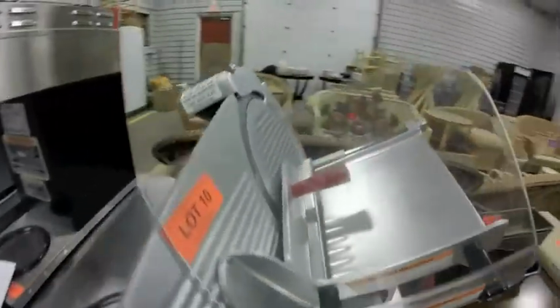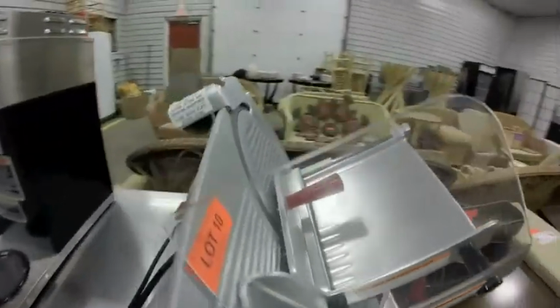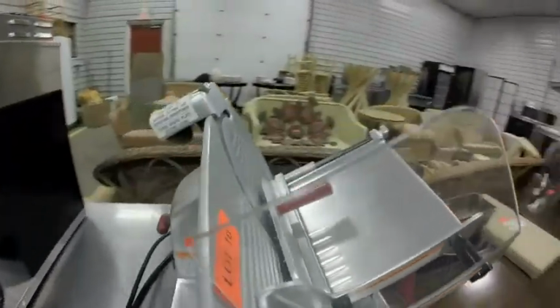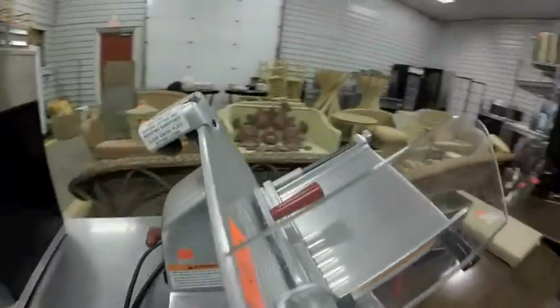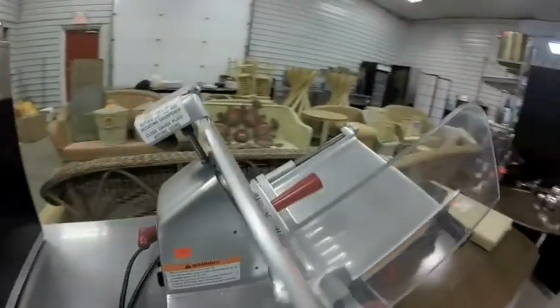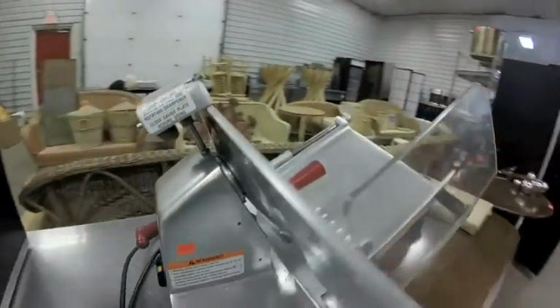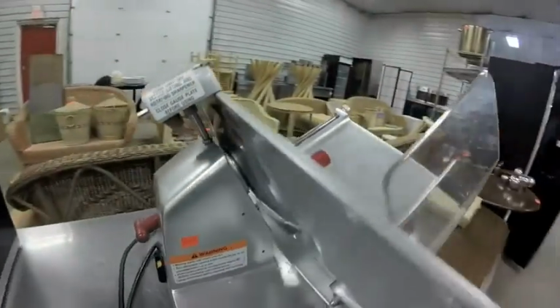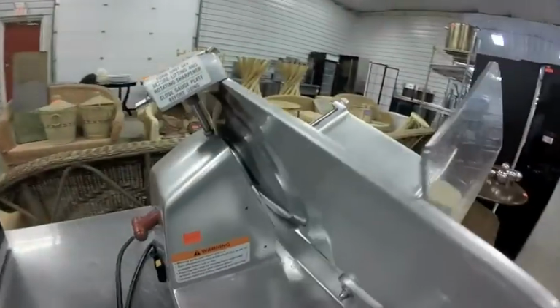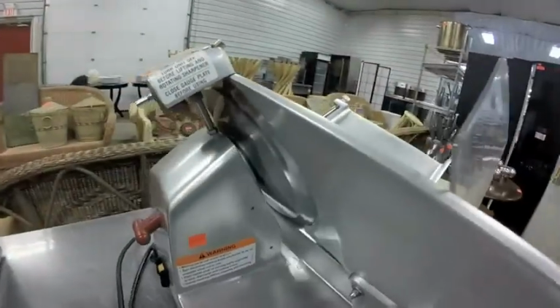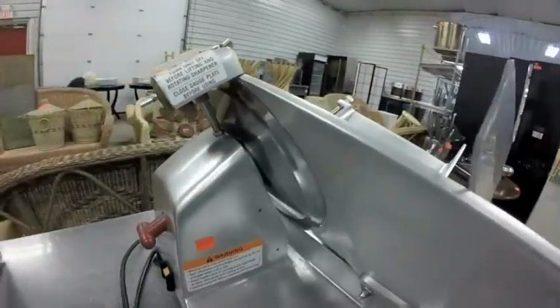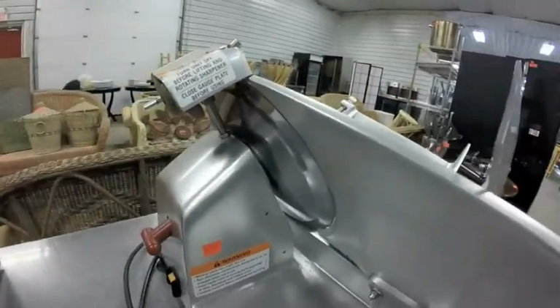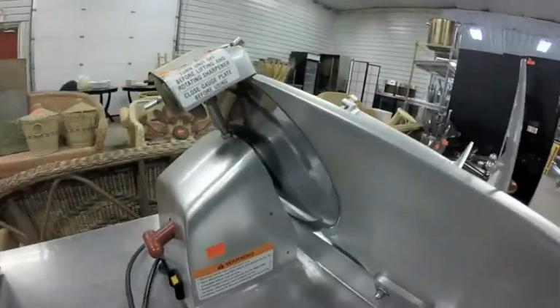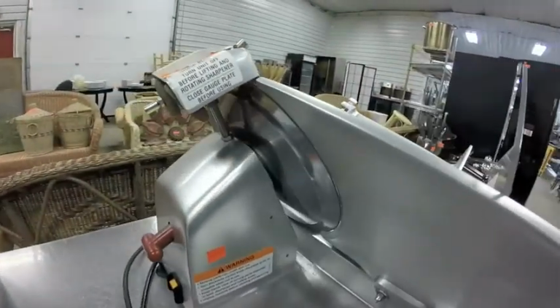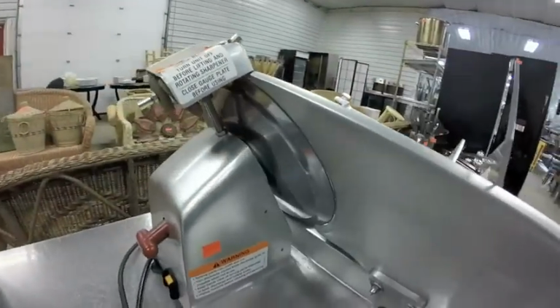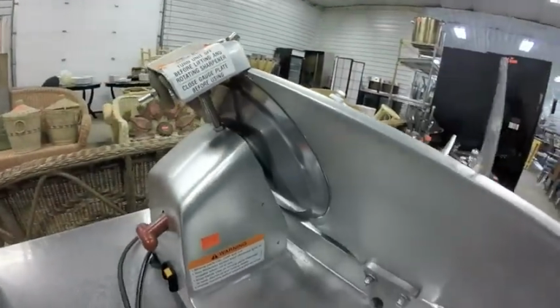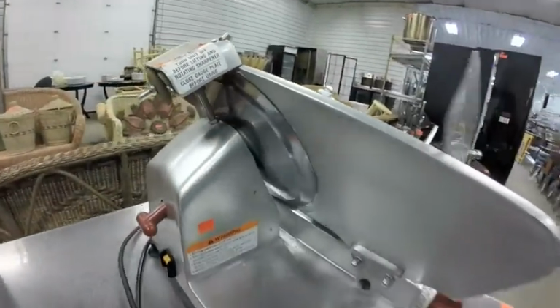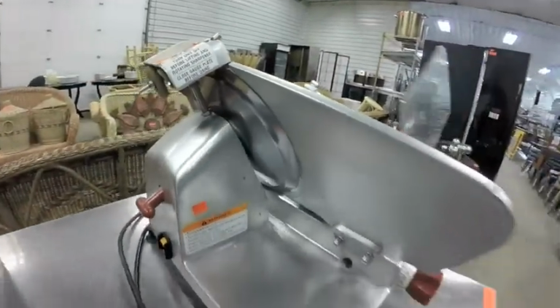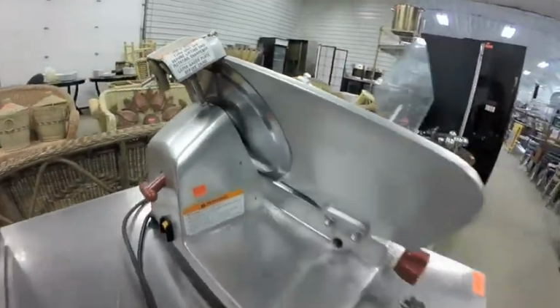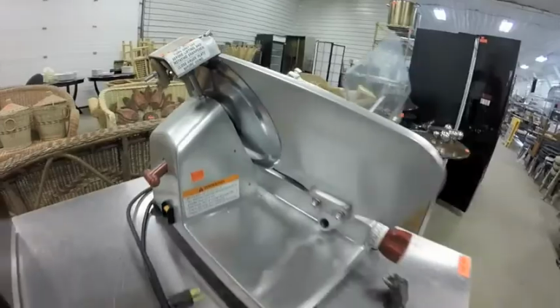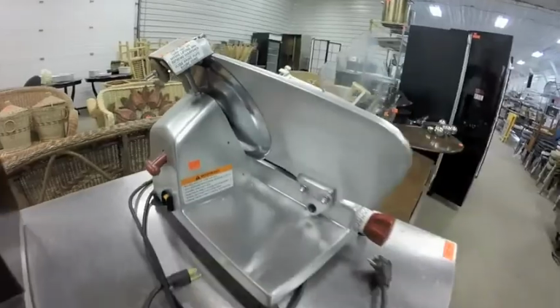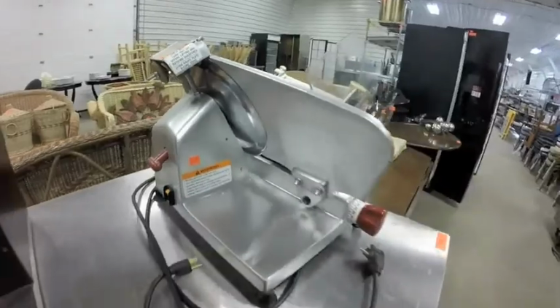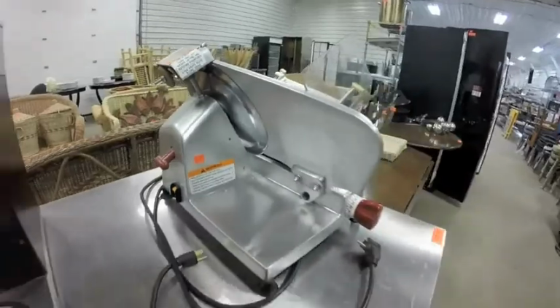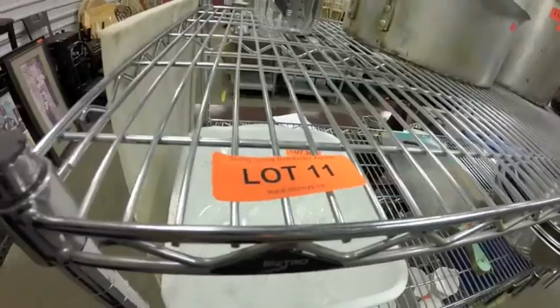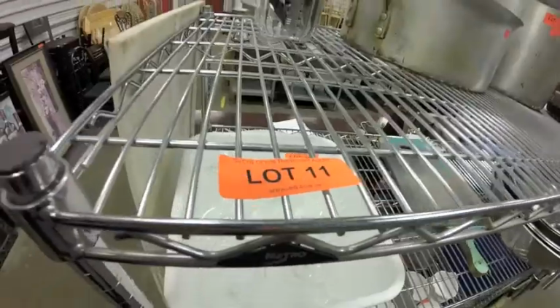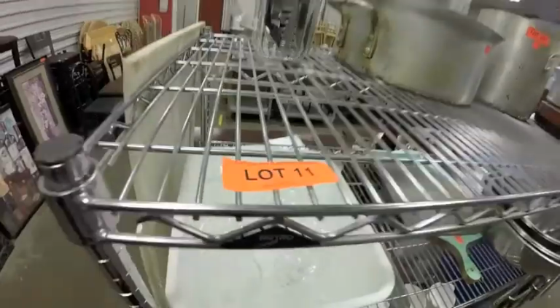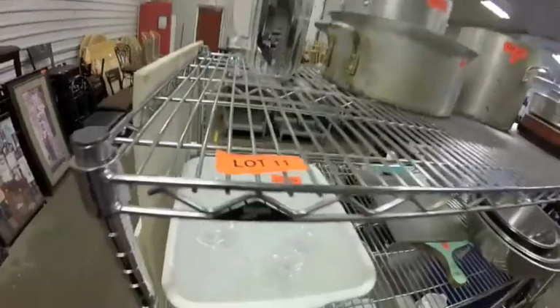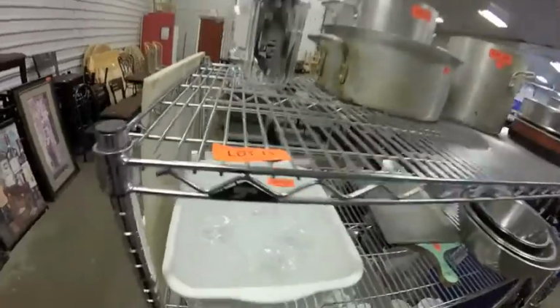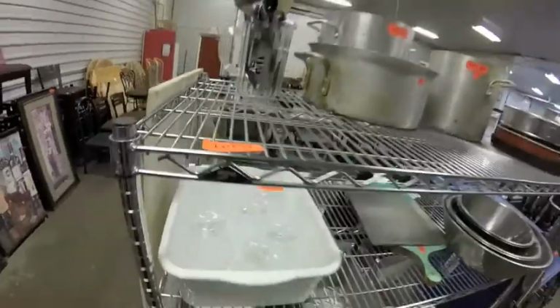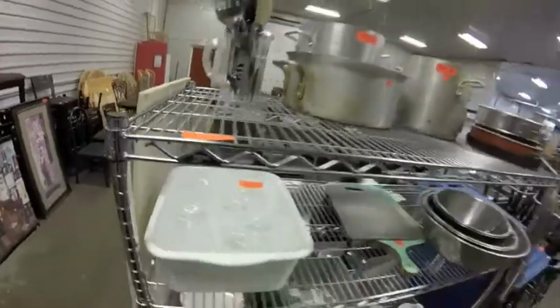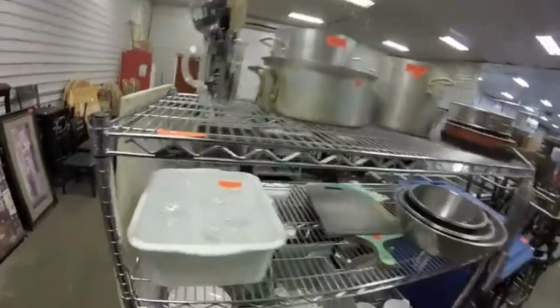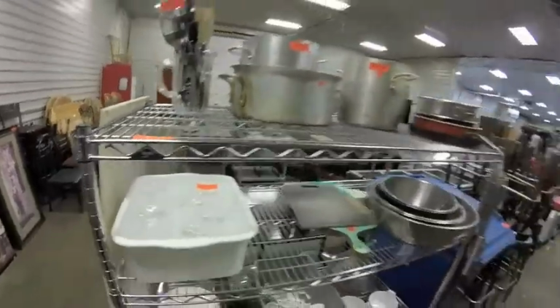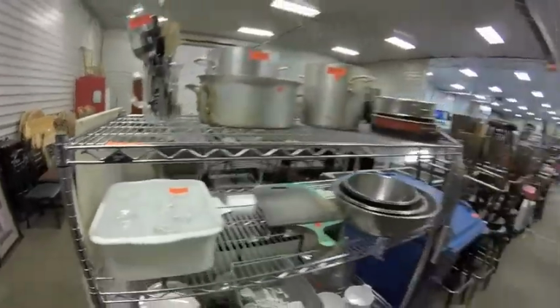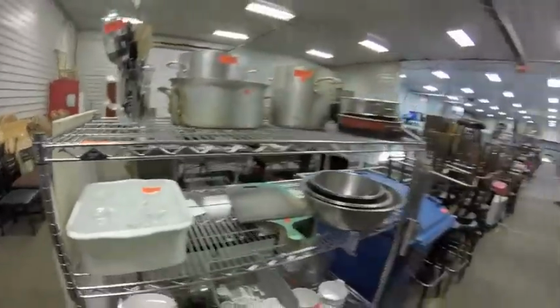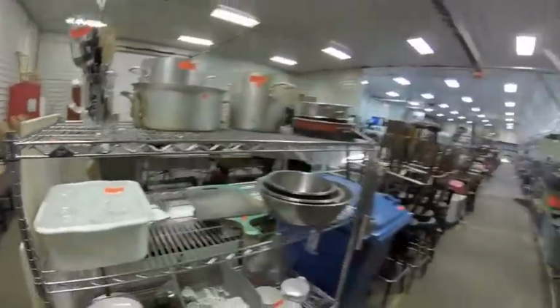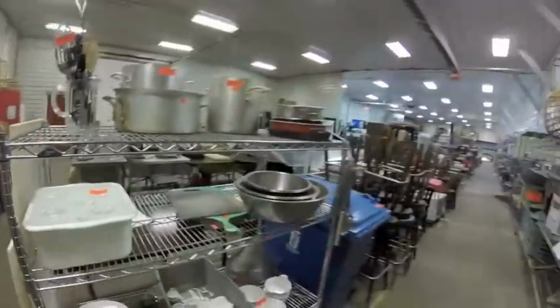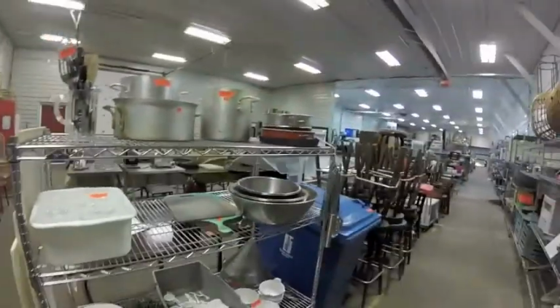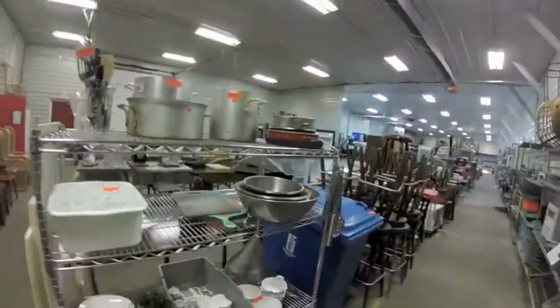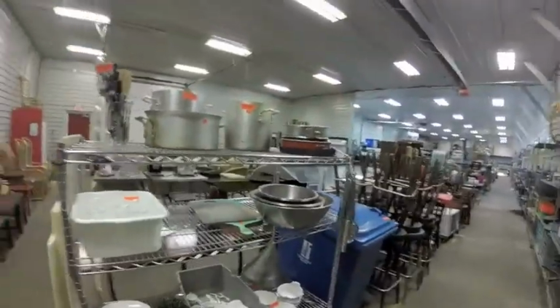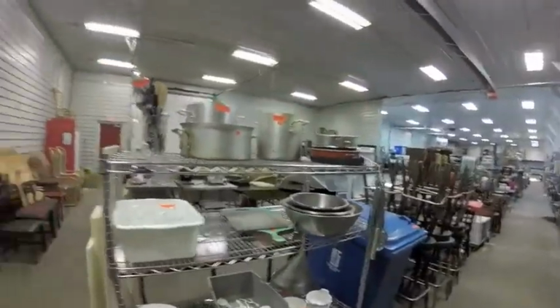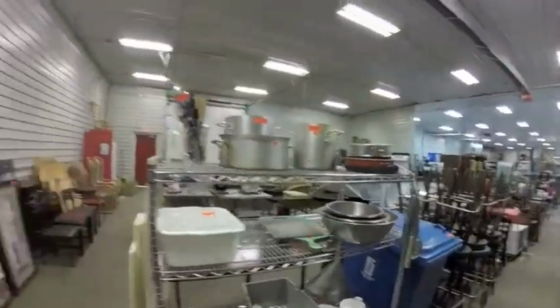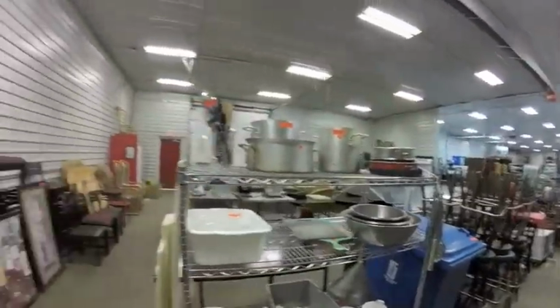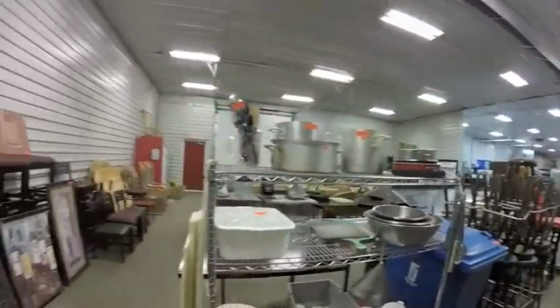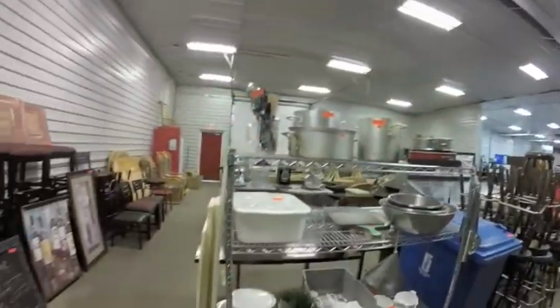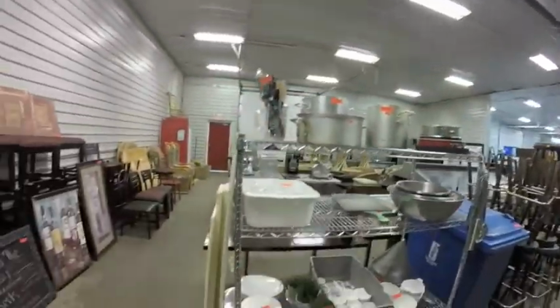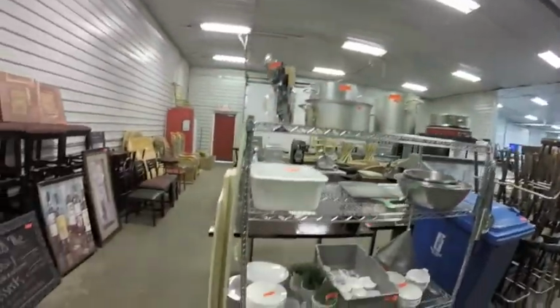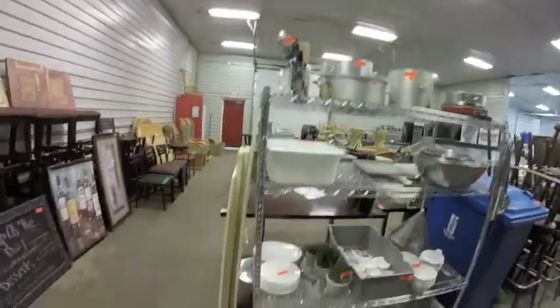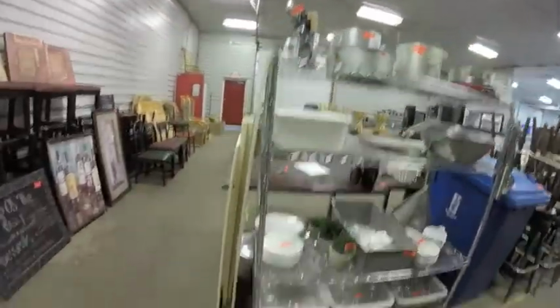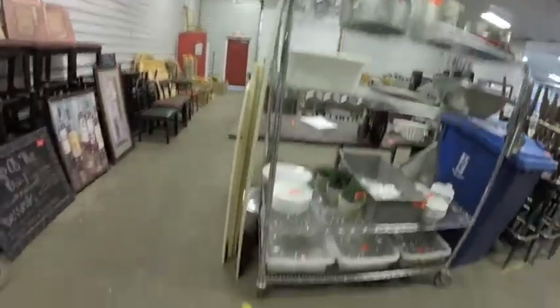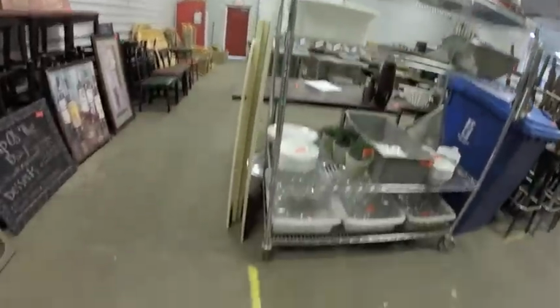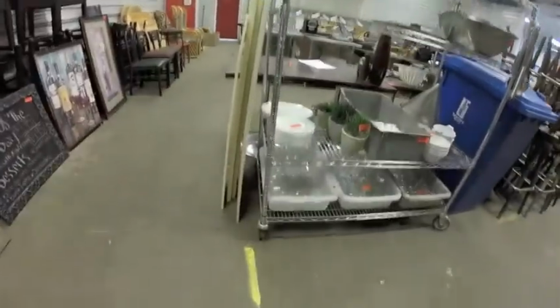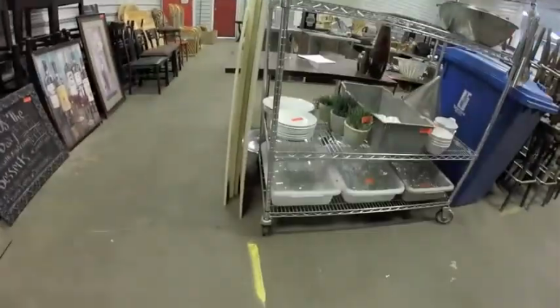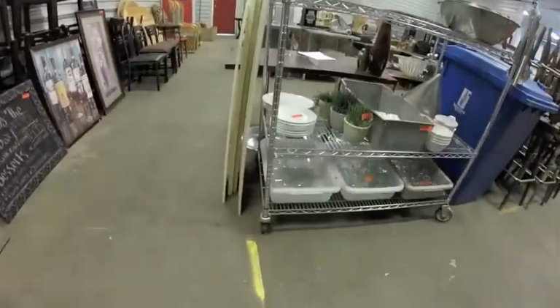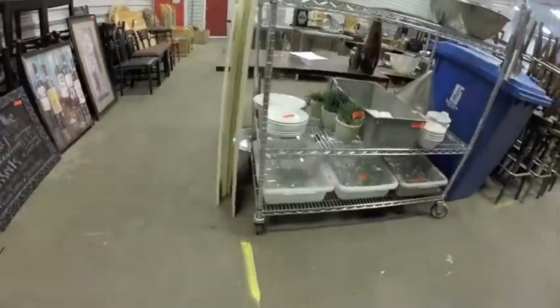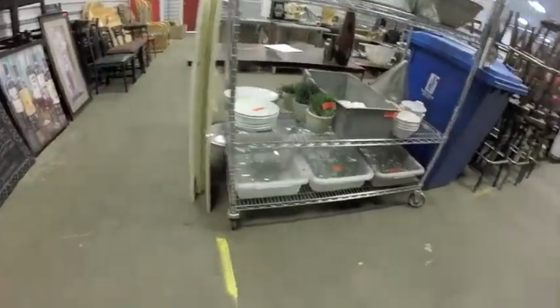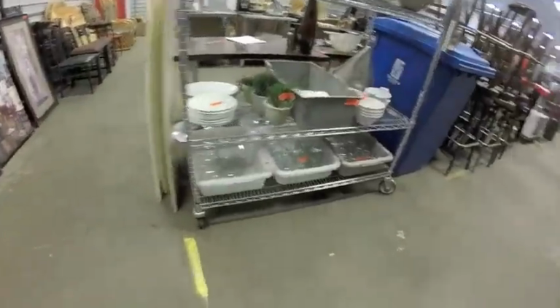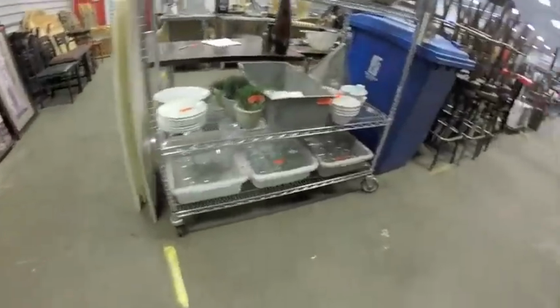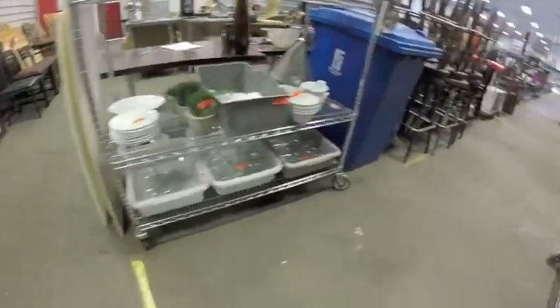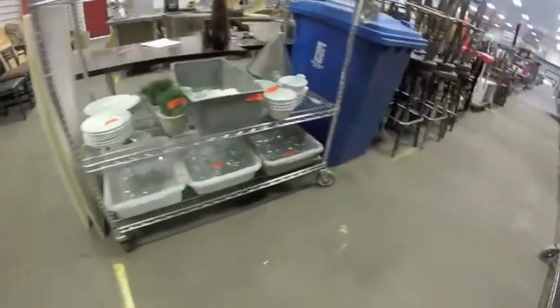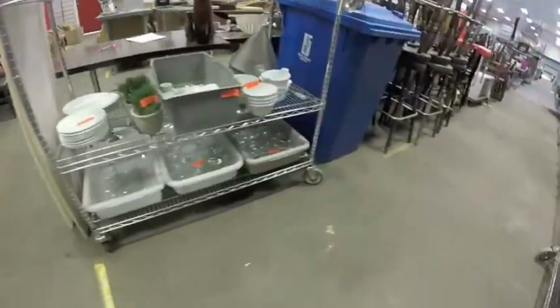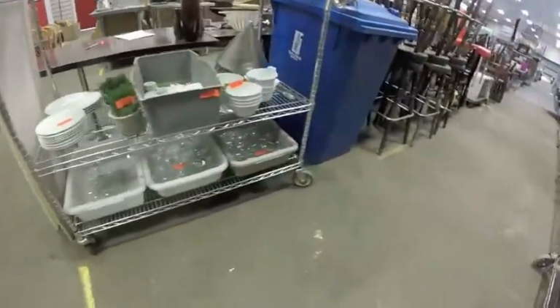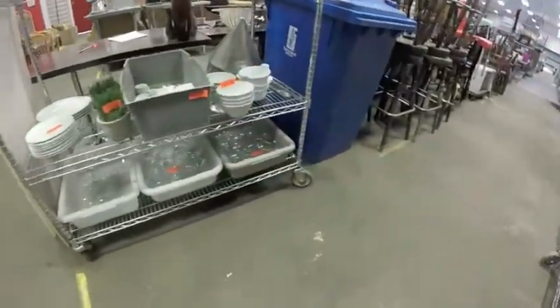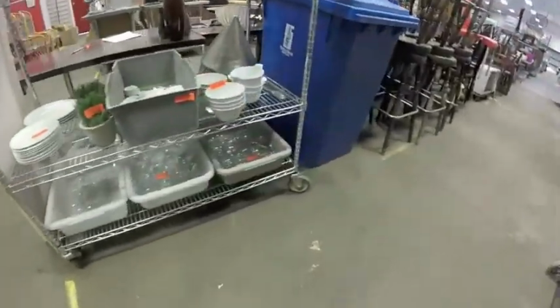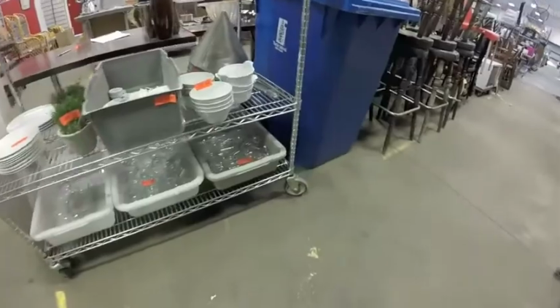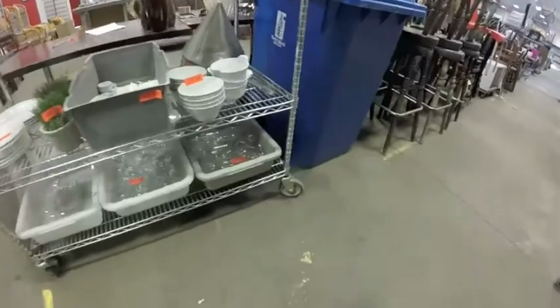Lot 11 is this 4-tiered chrome metro rack on wheels — the good ones. Take a look.